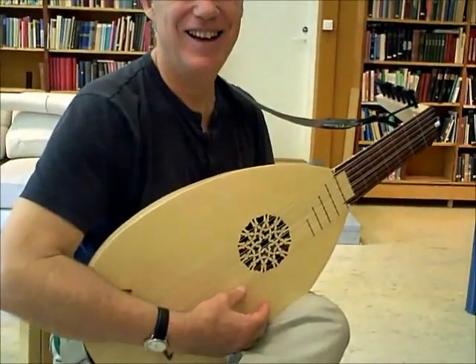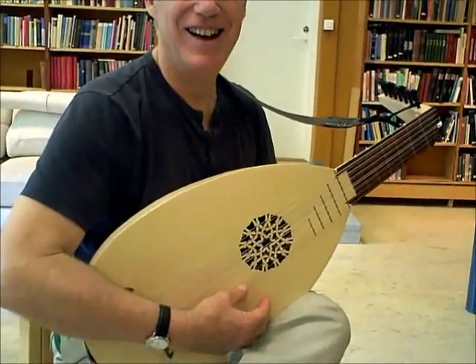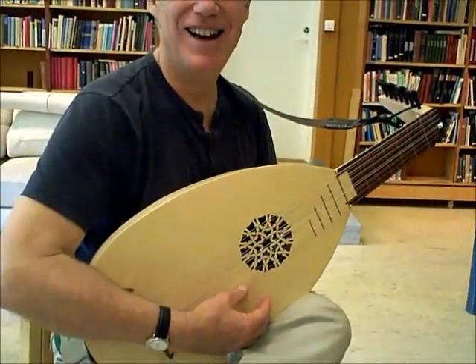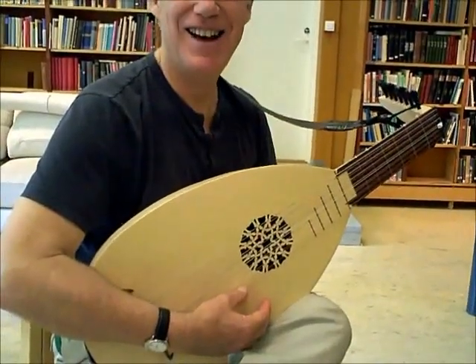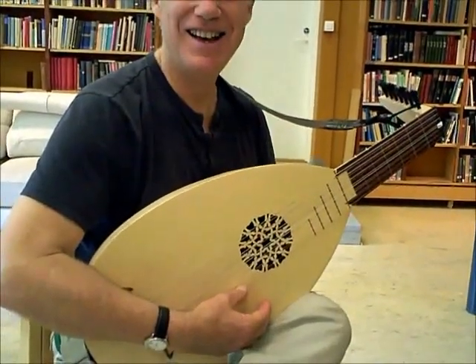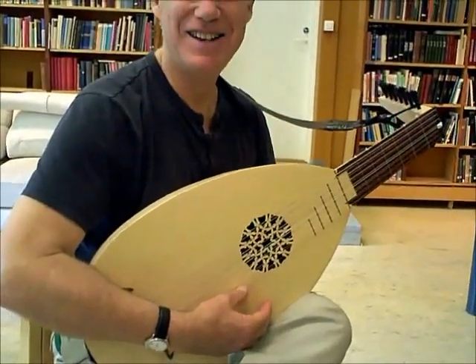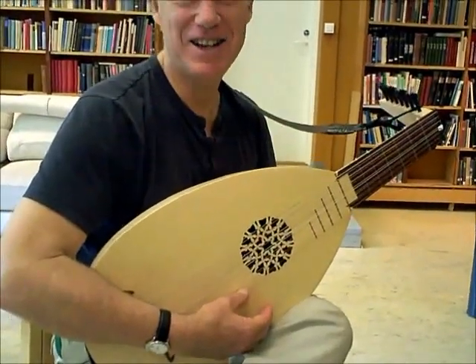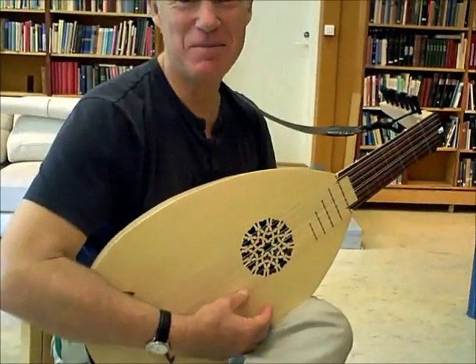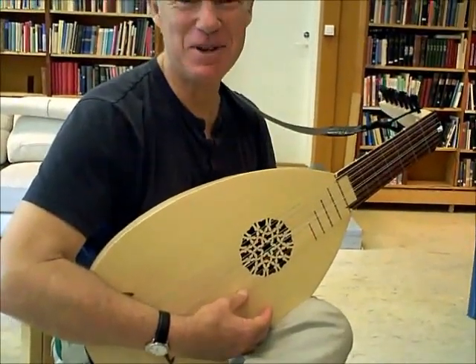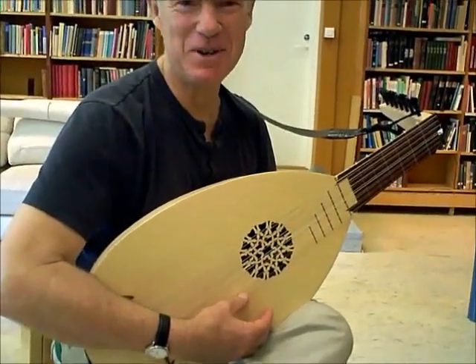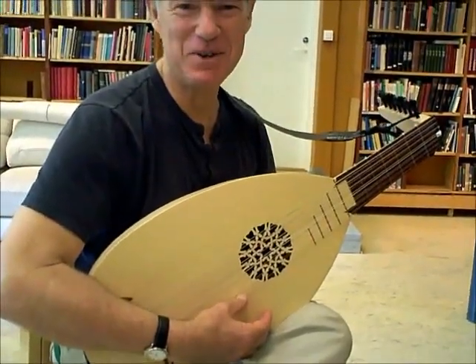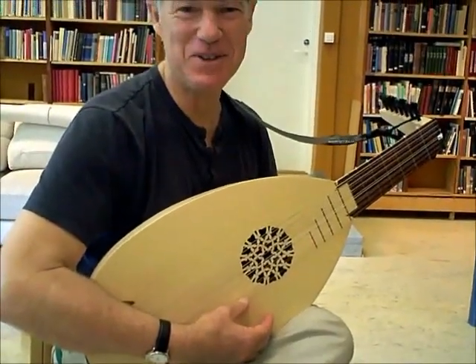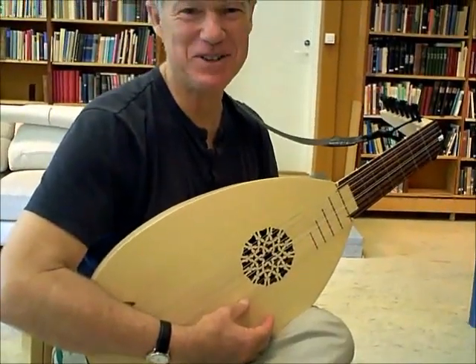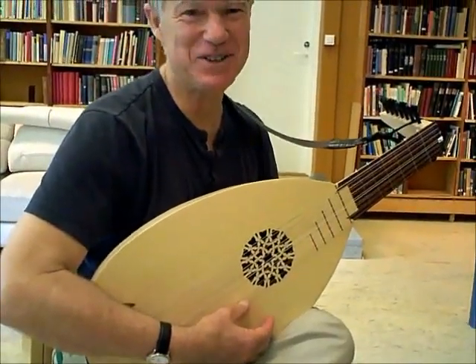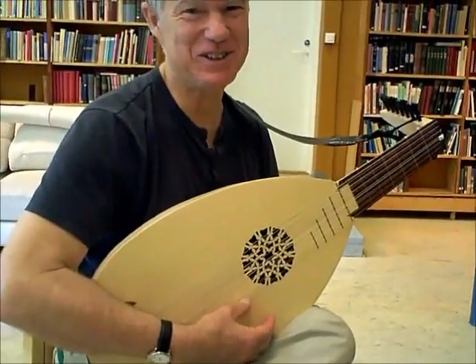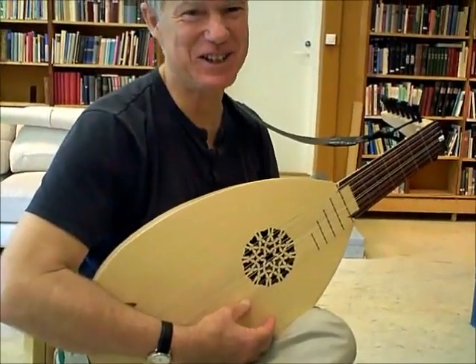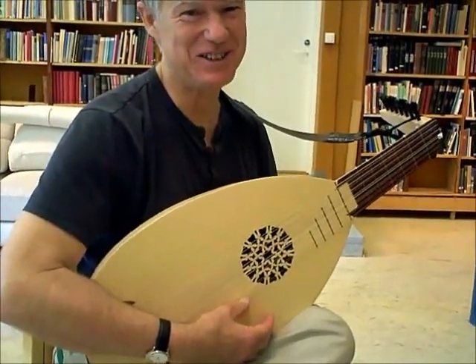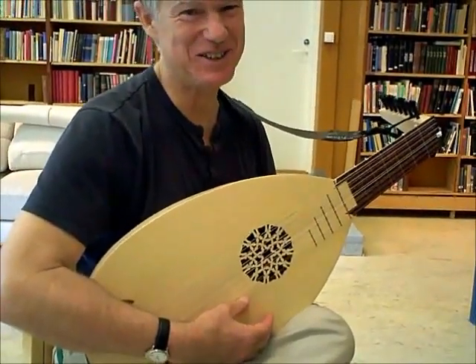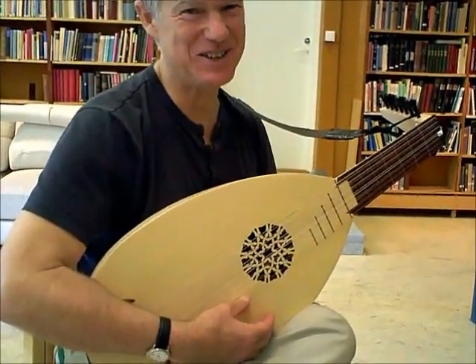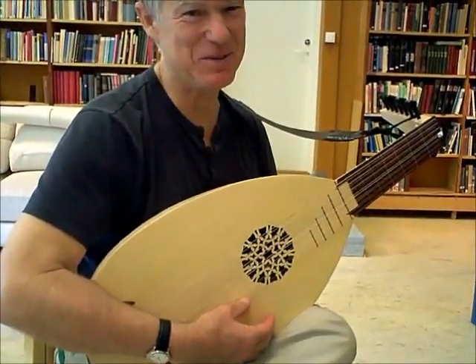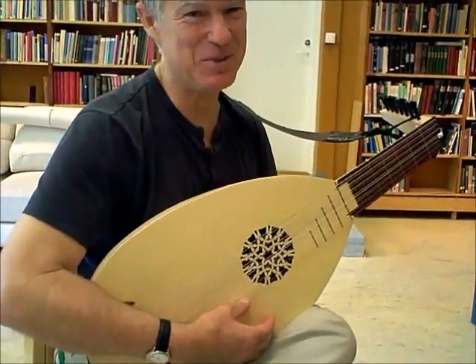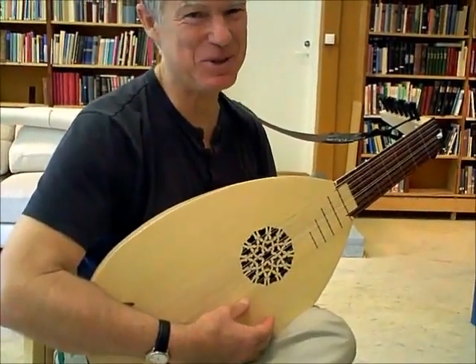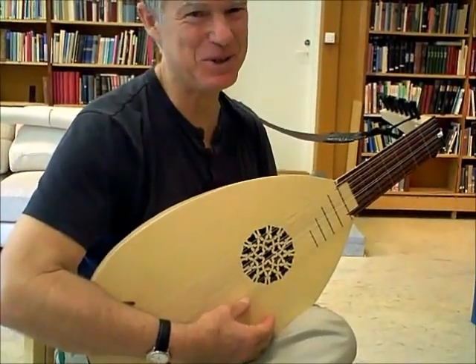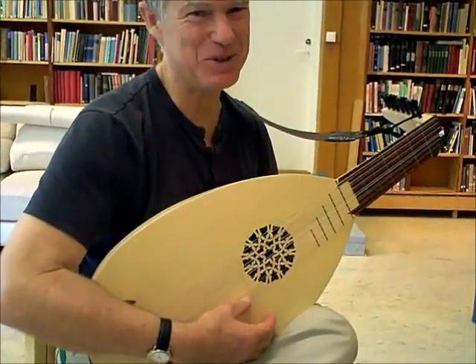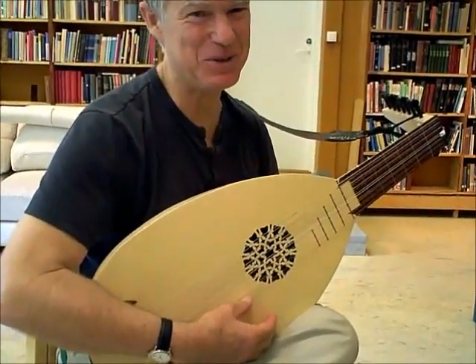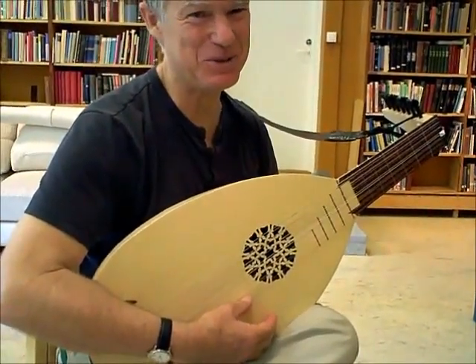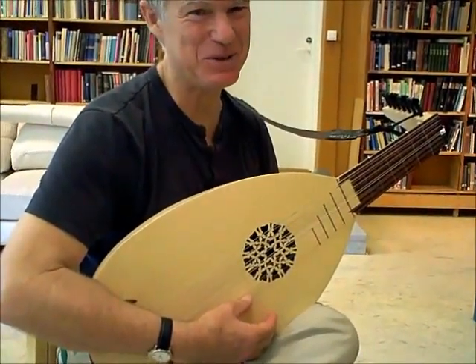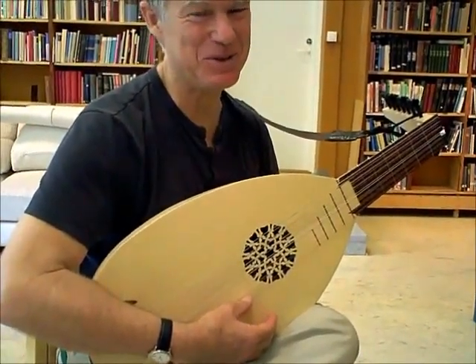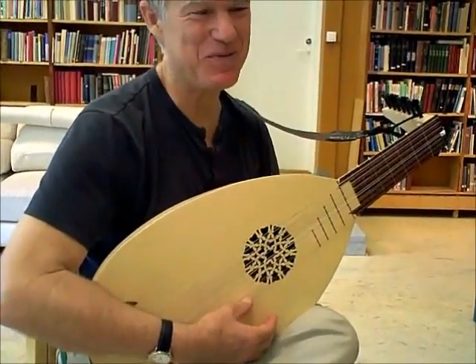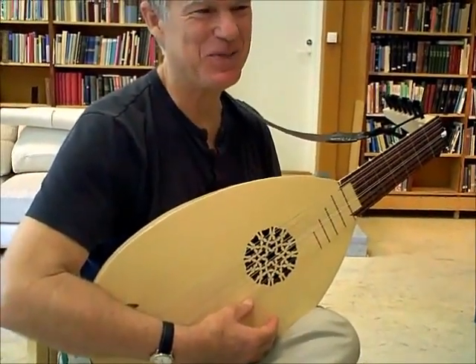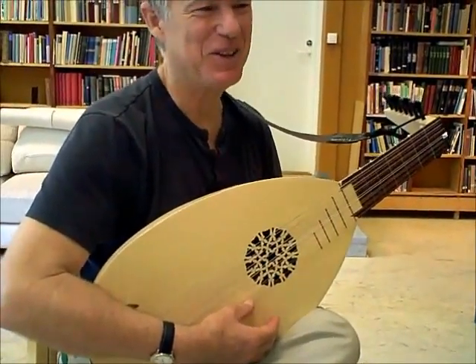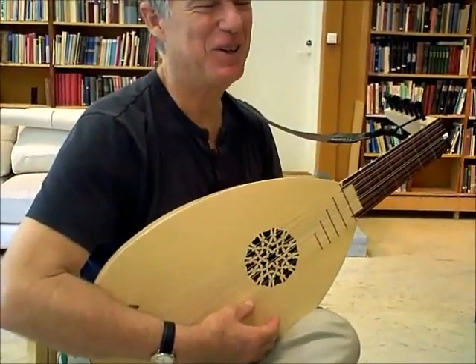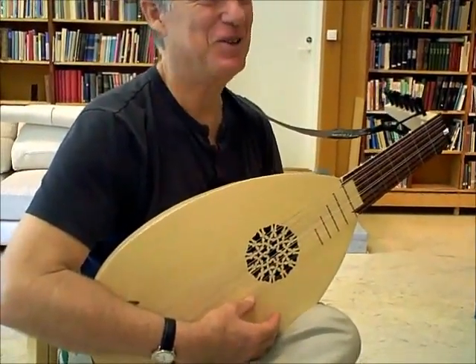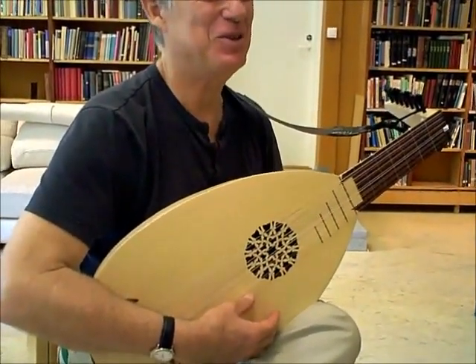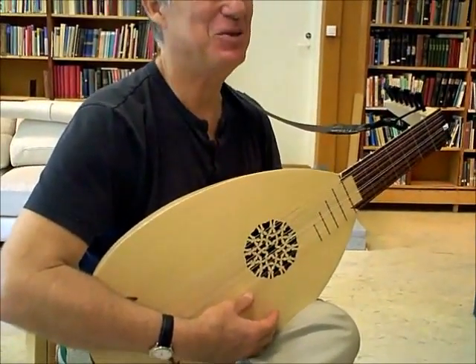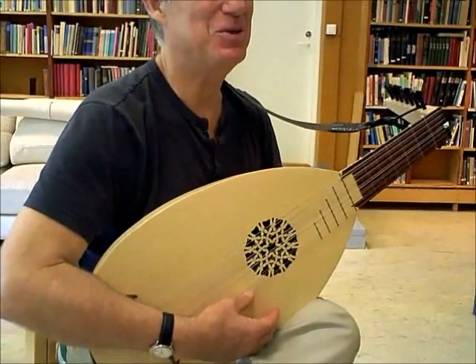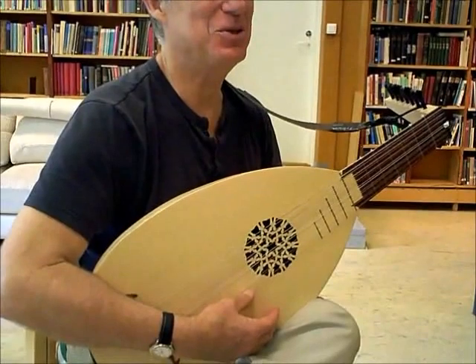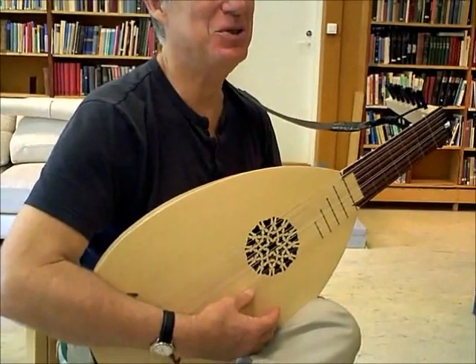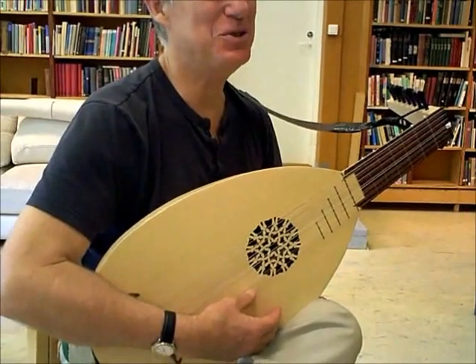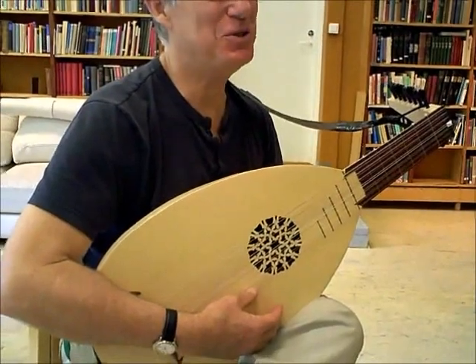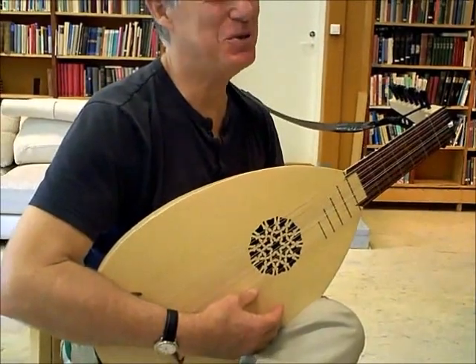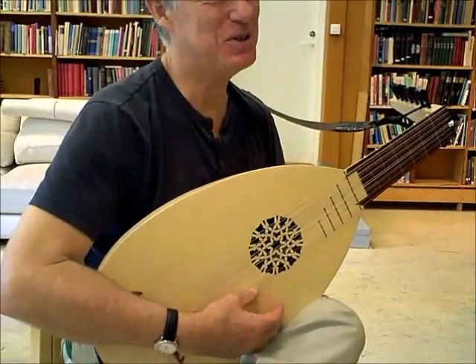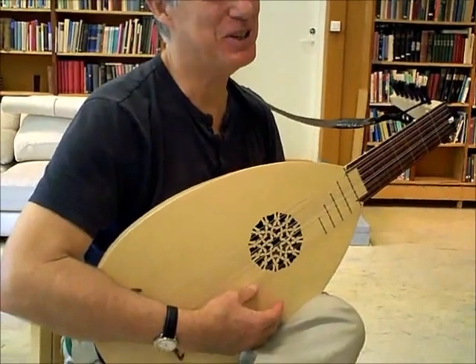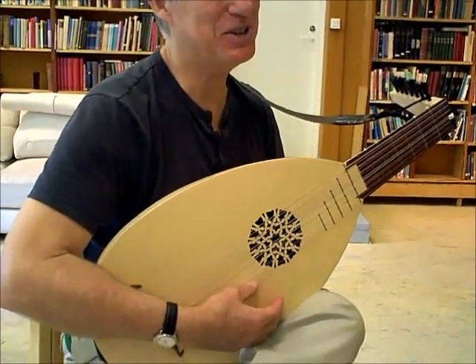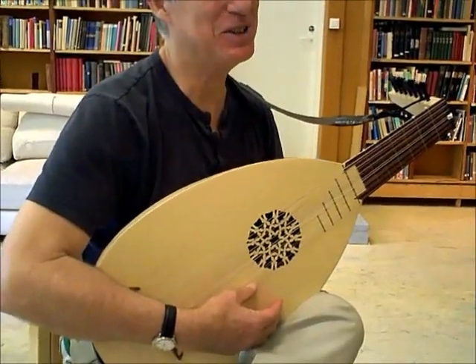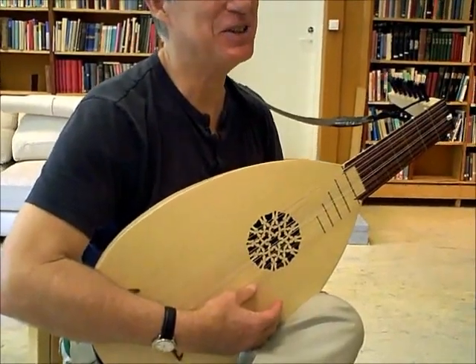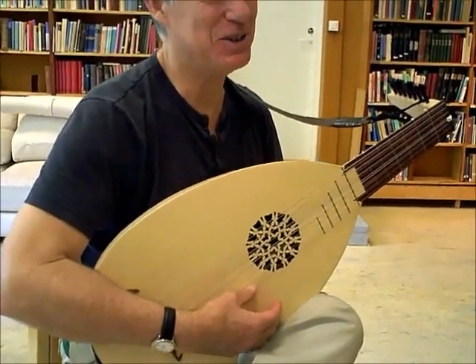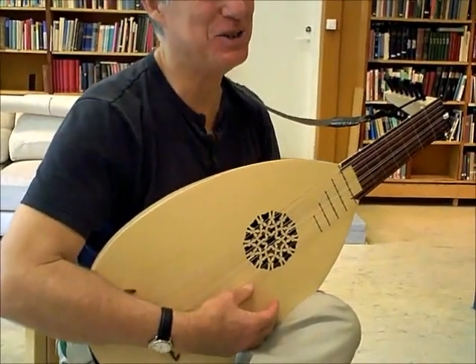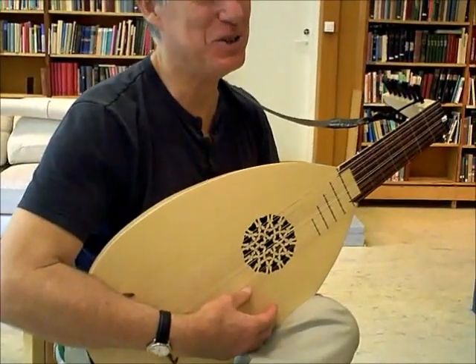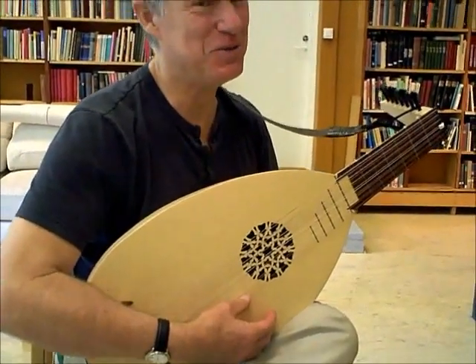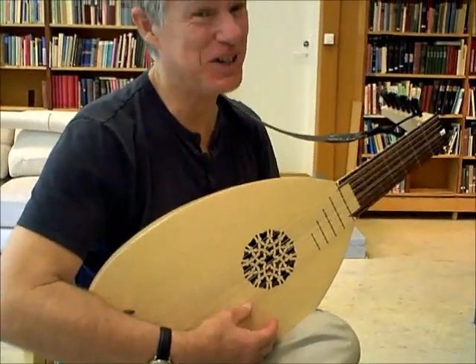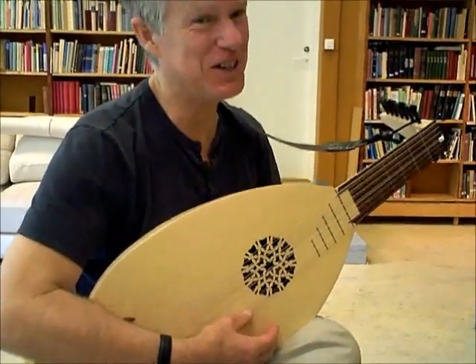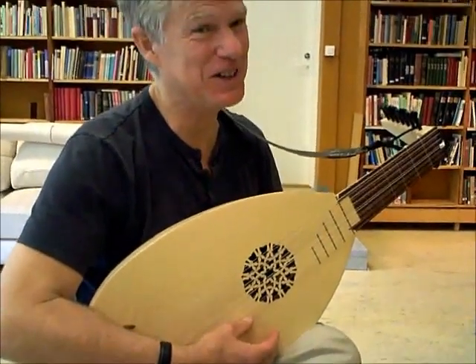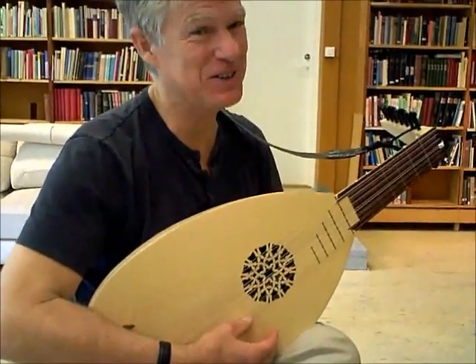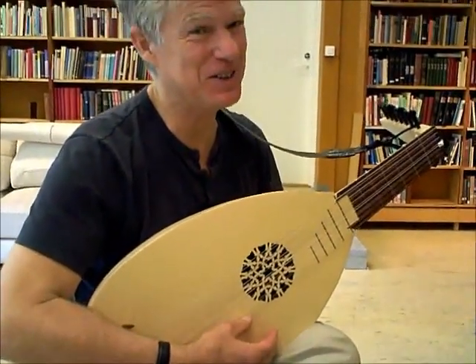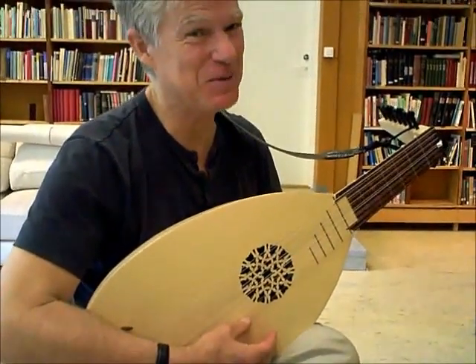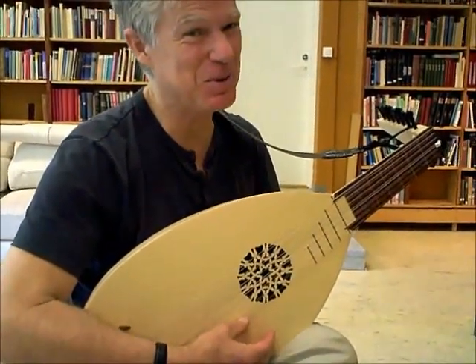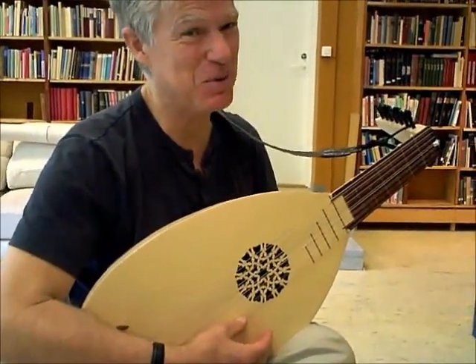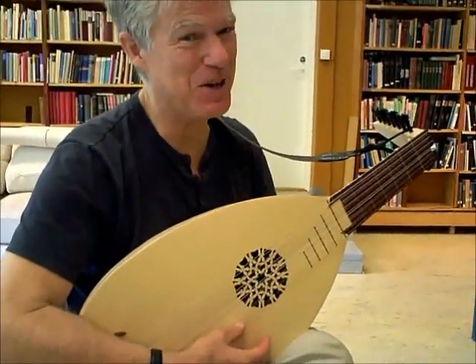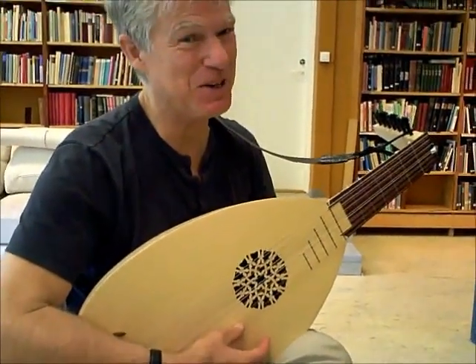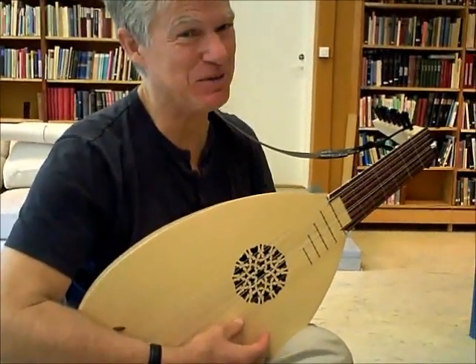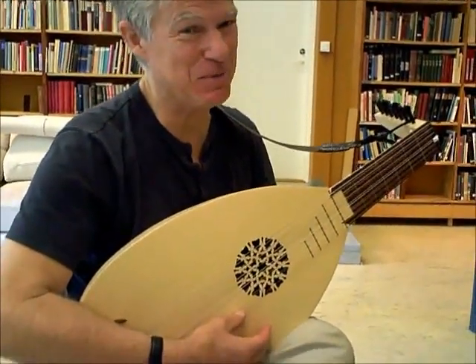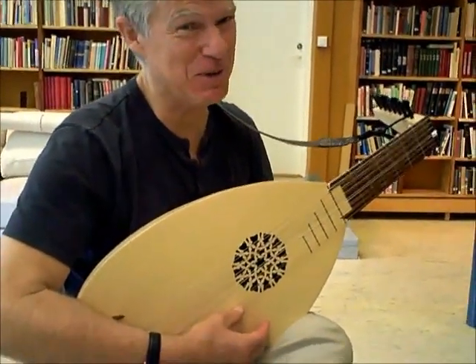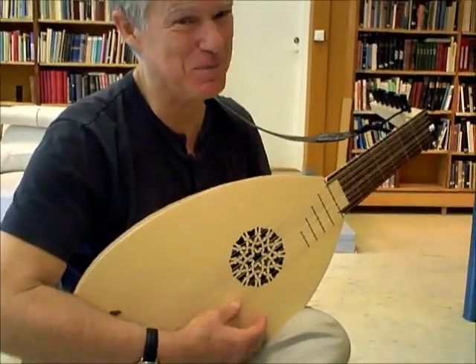Hi Tapio, this is lesson number two. You shouldn't do this lesson until you've done lesson number one, remember?